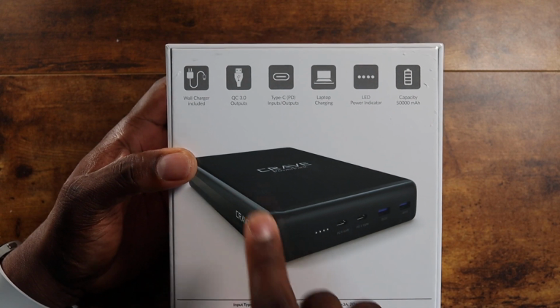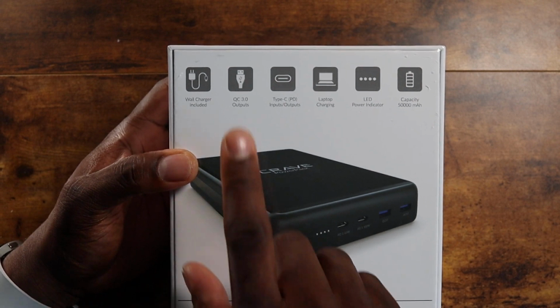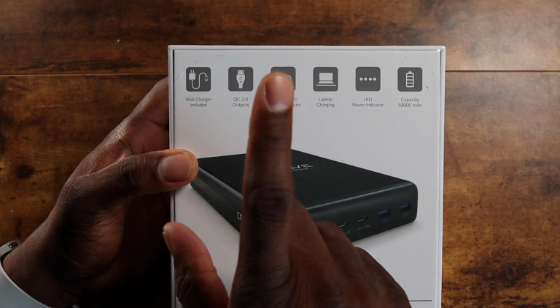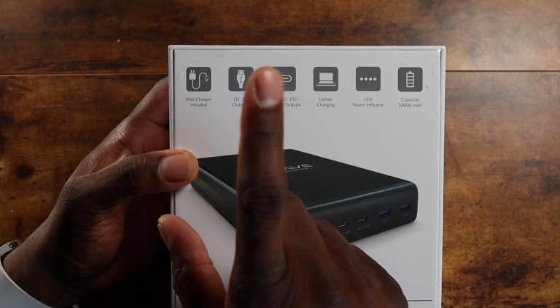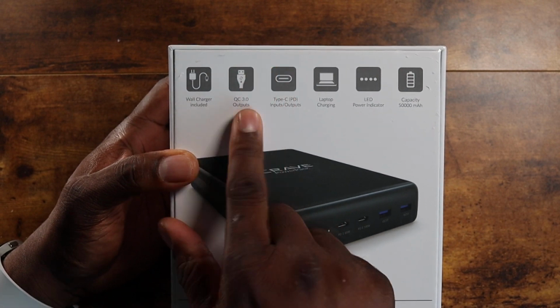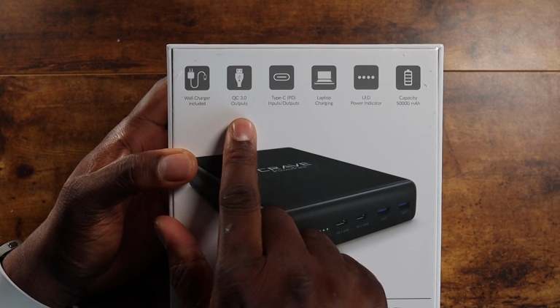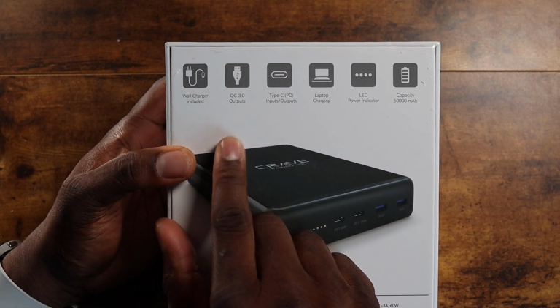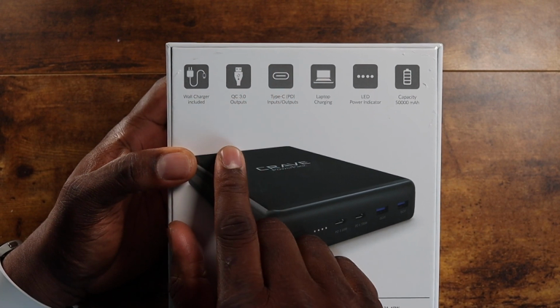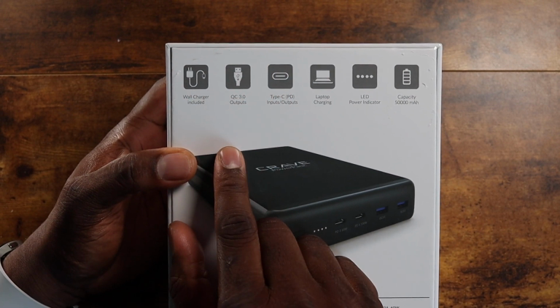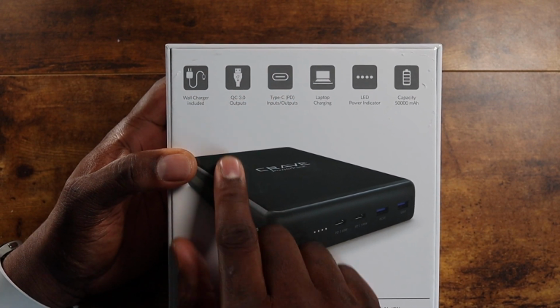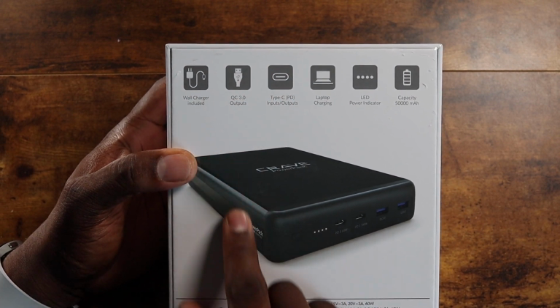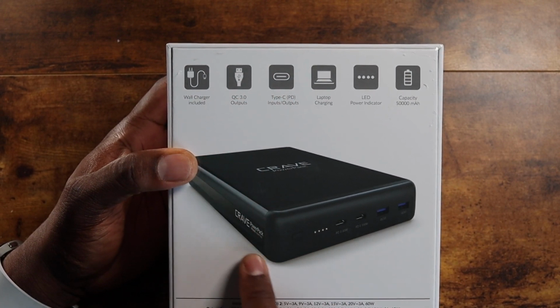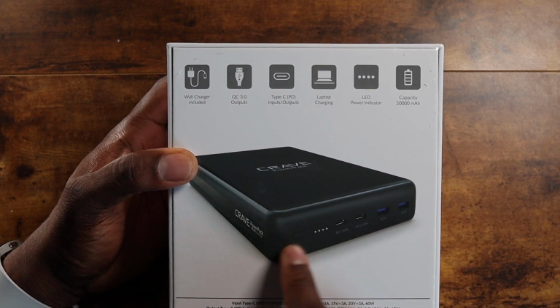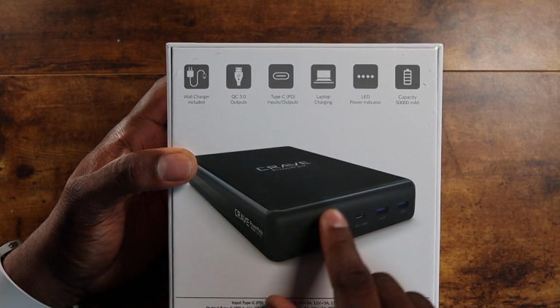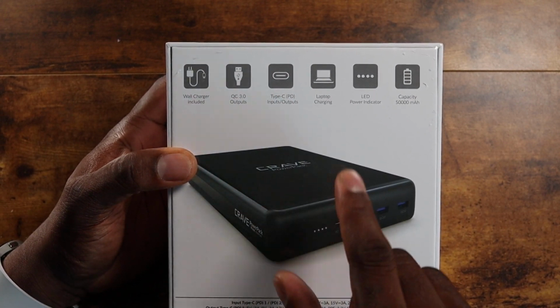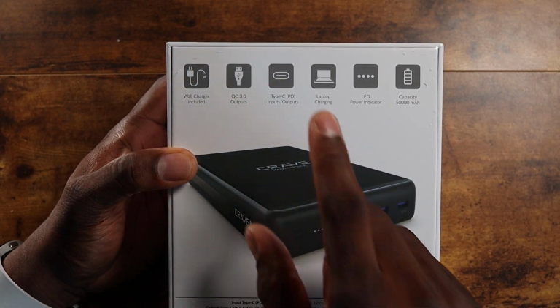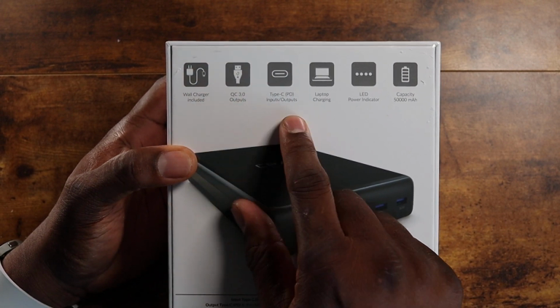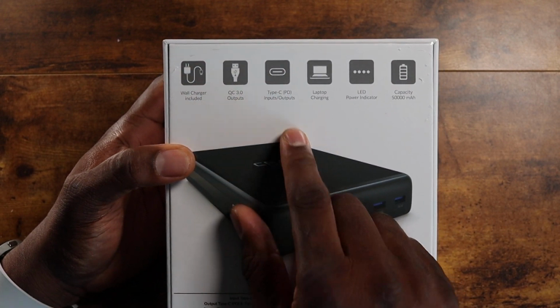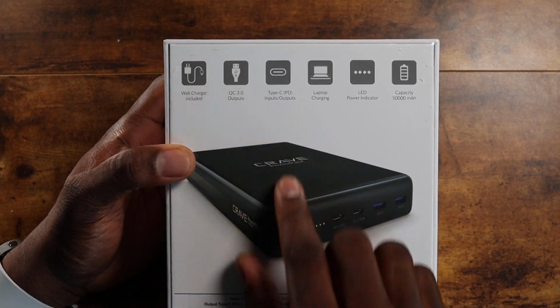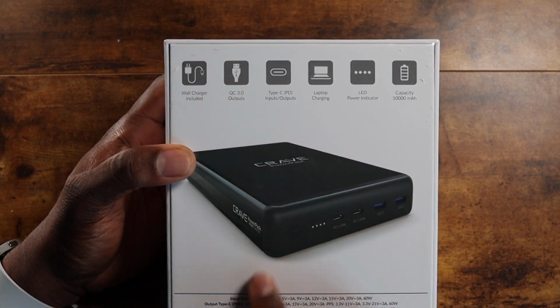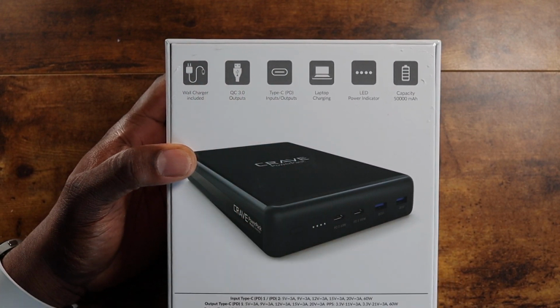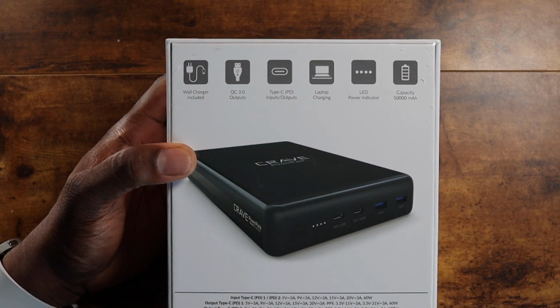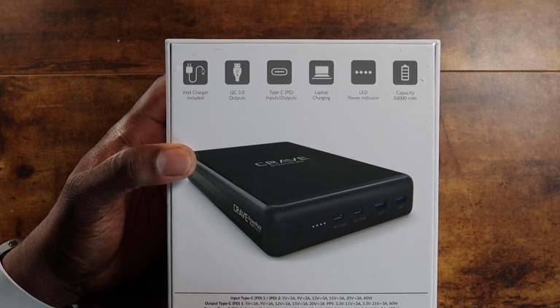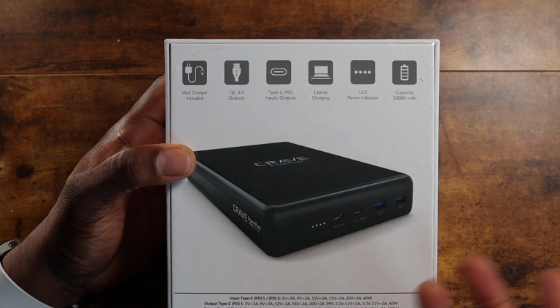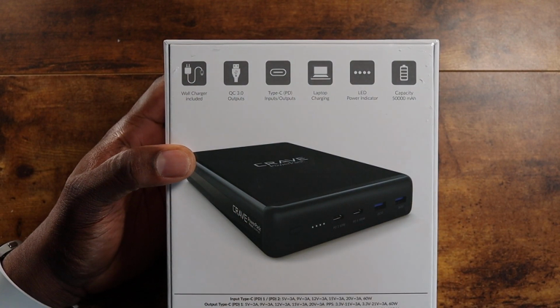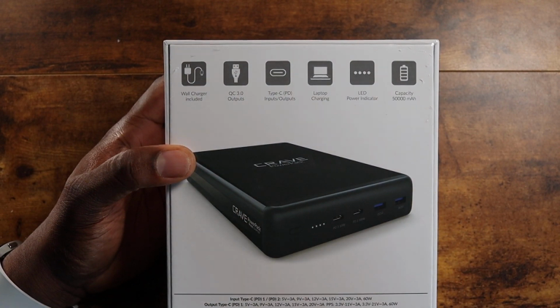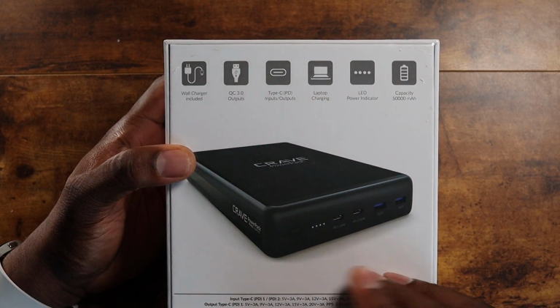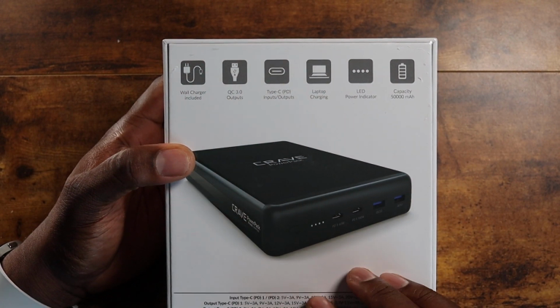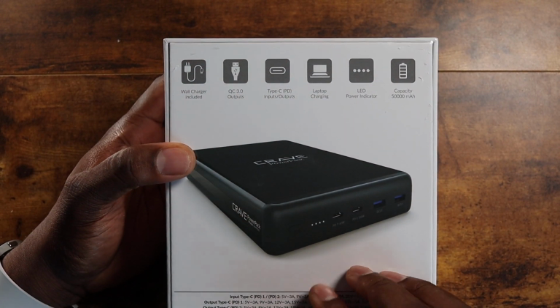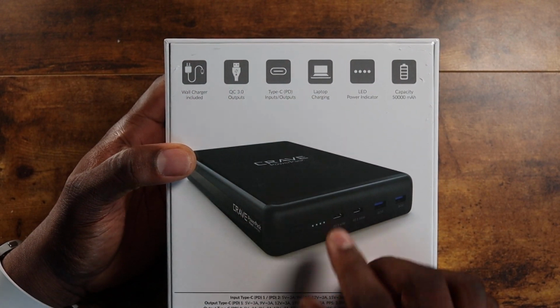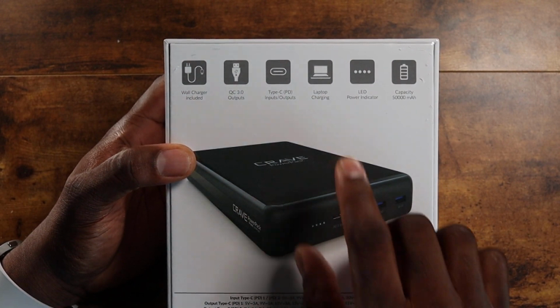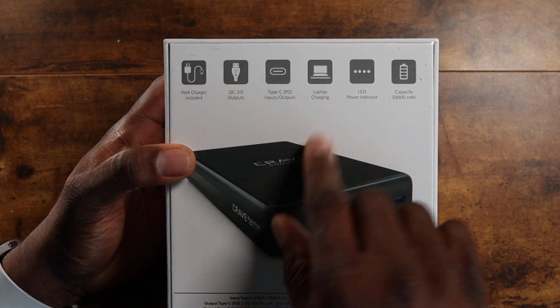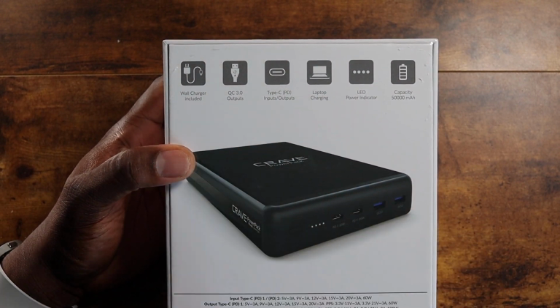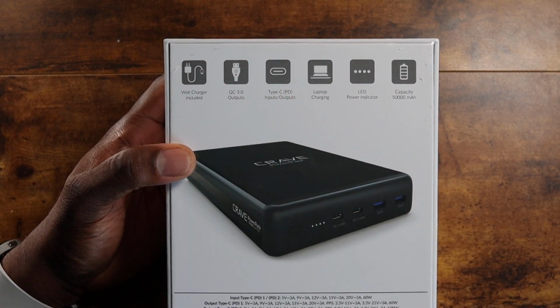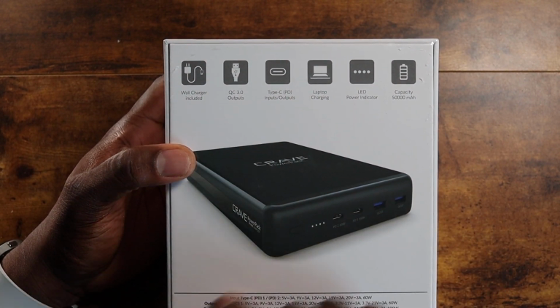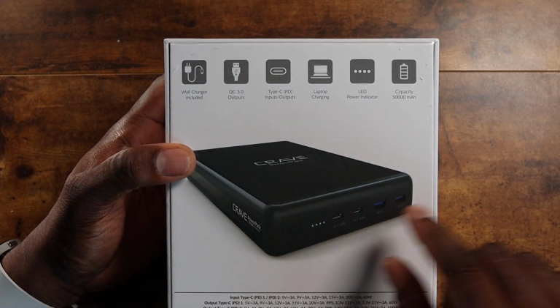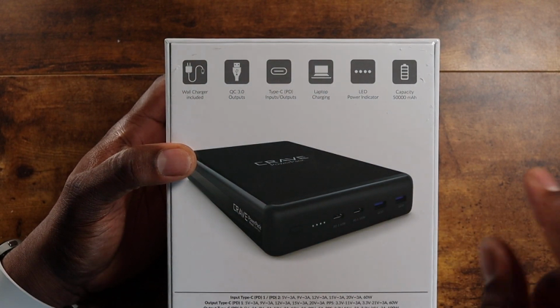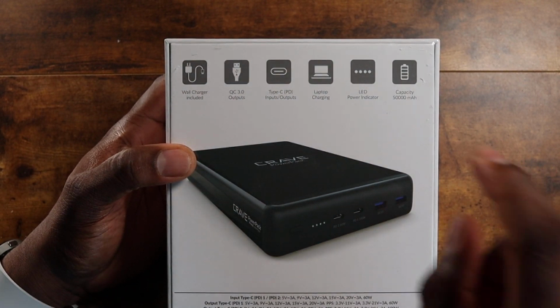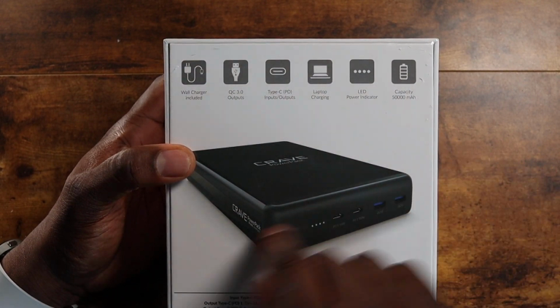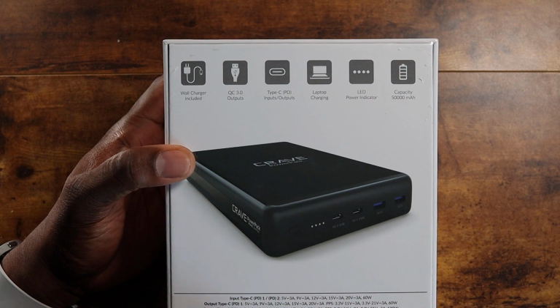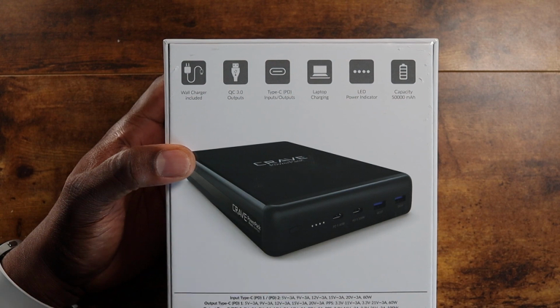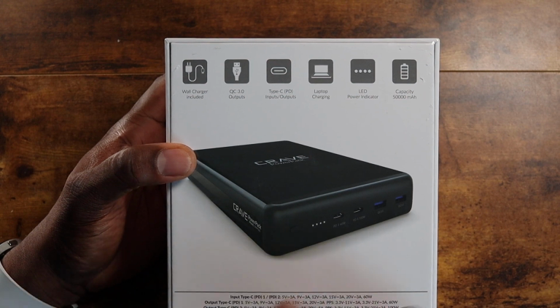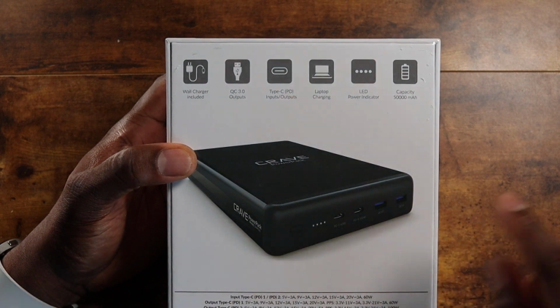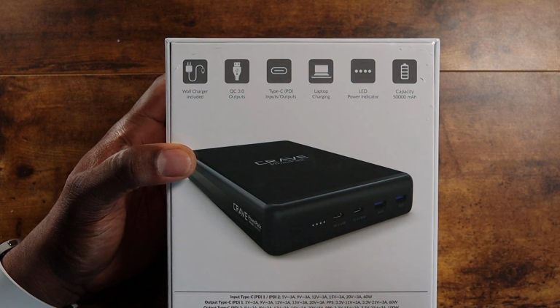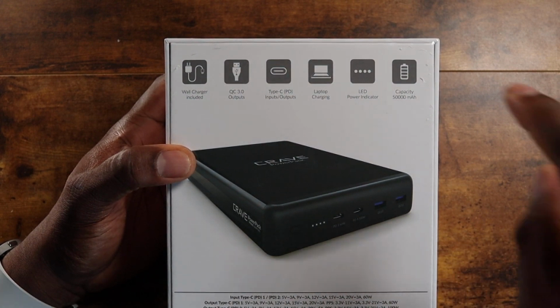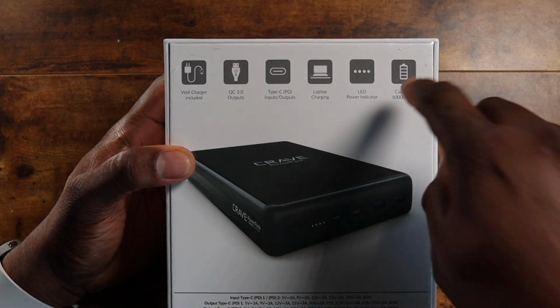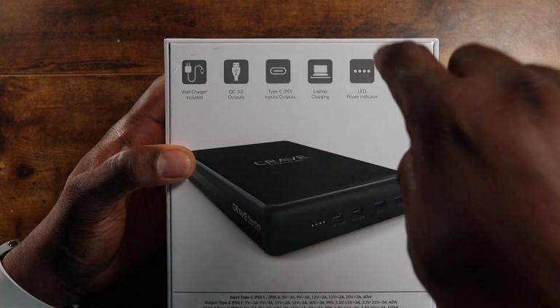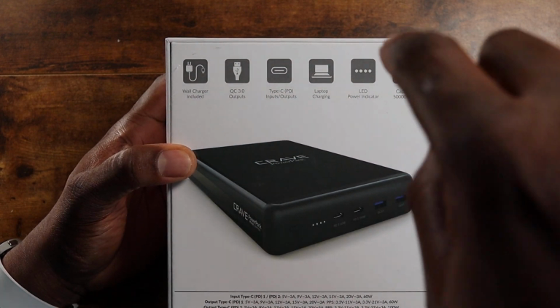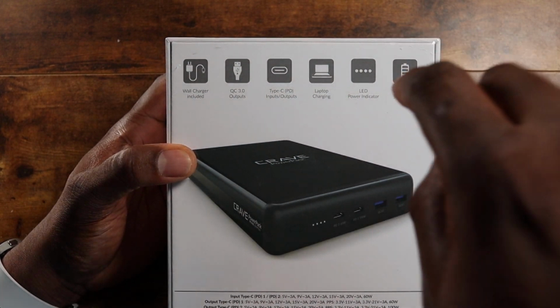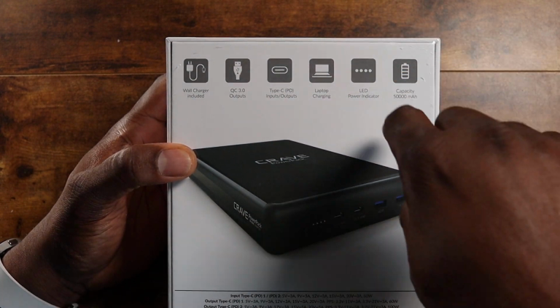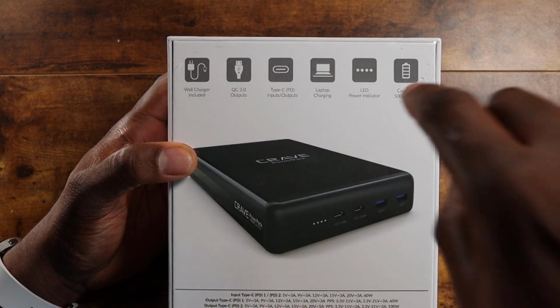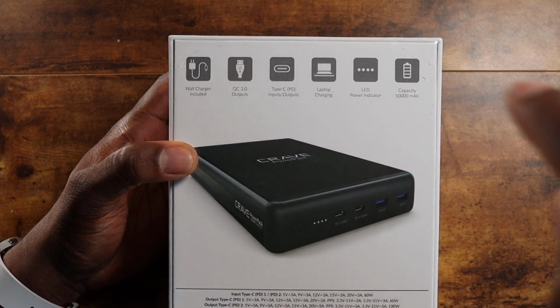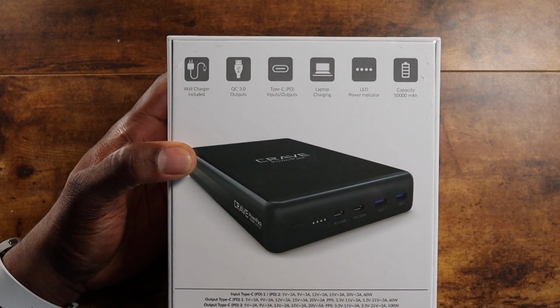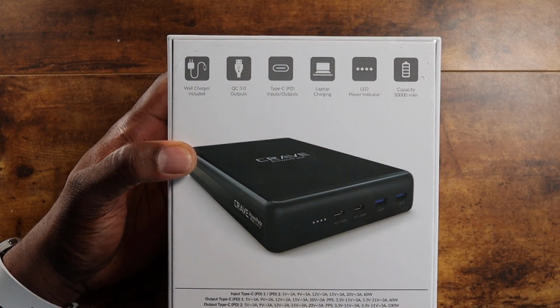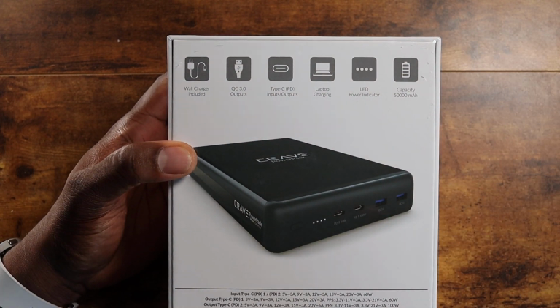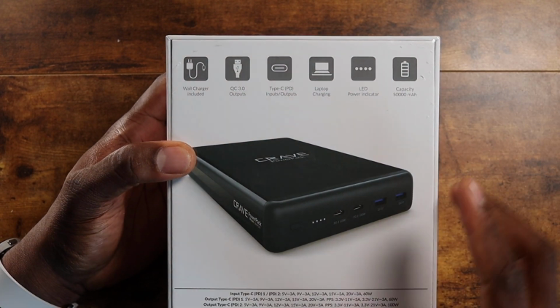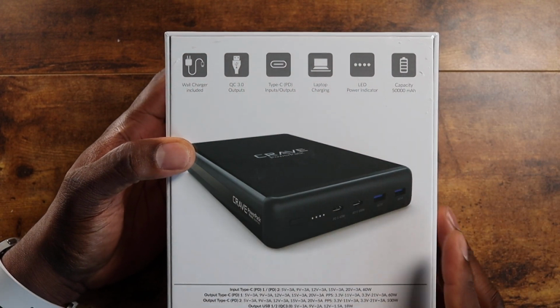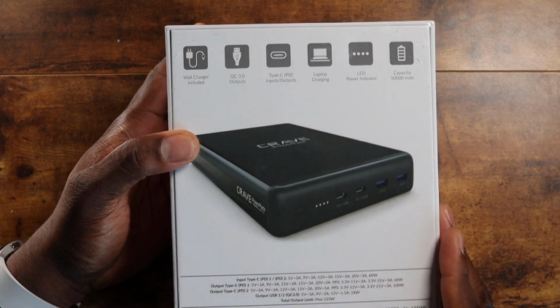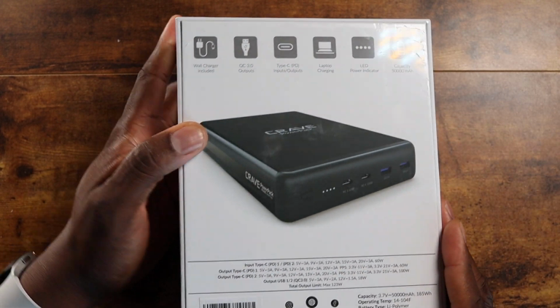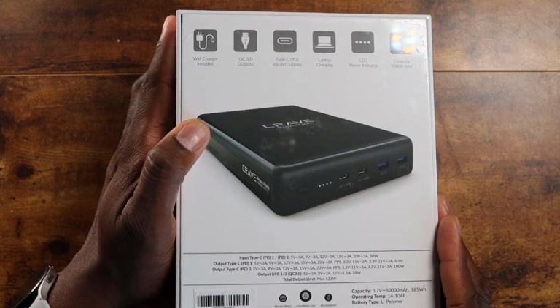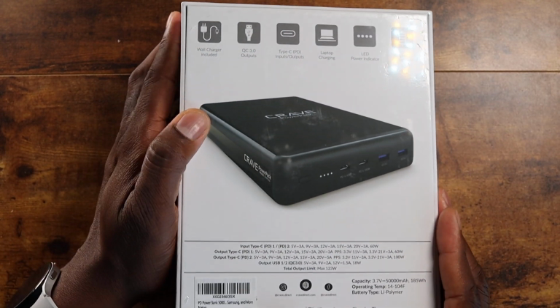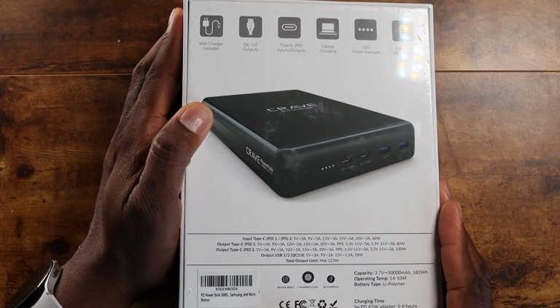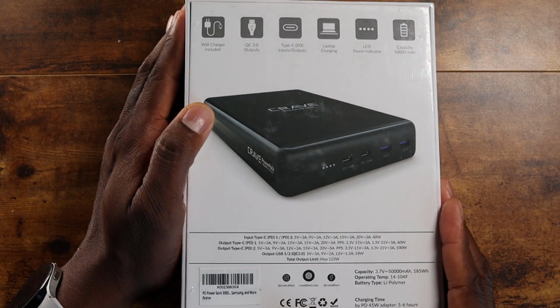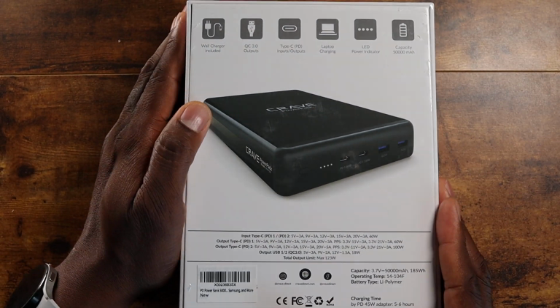So you've got Quick Charge 3.0 ports, Type-C PD packed through, obviously. Laptop charging, LED indicator — 50,000 milliamps, folks.